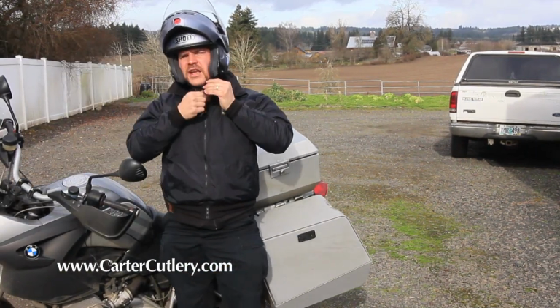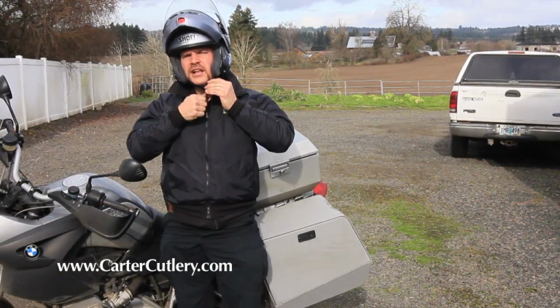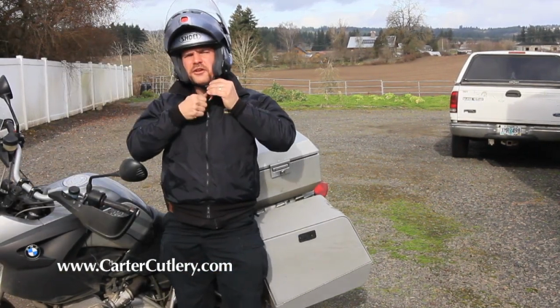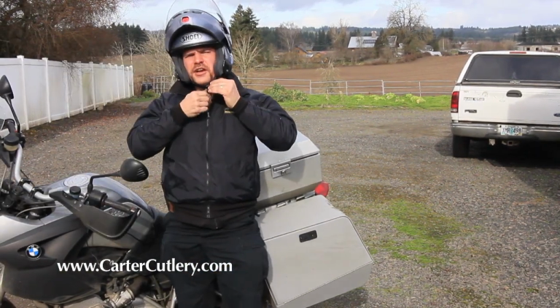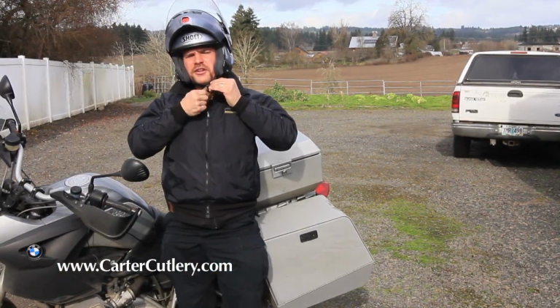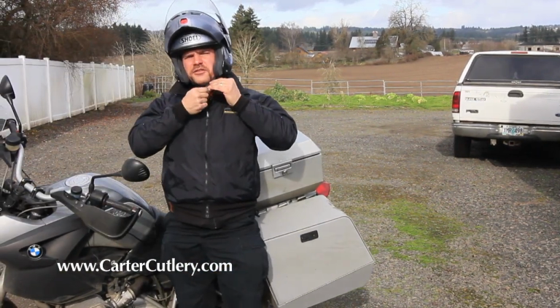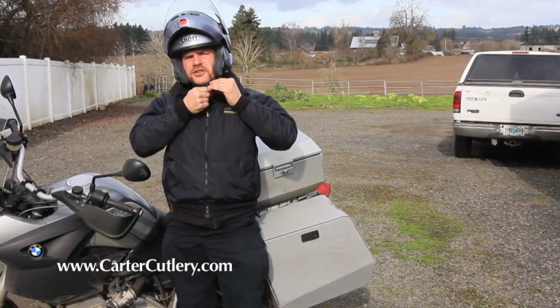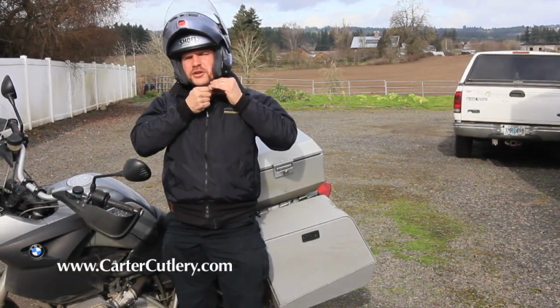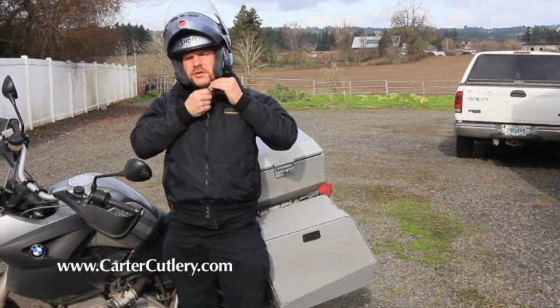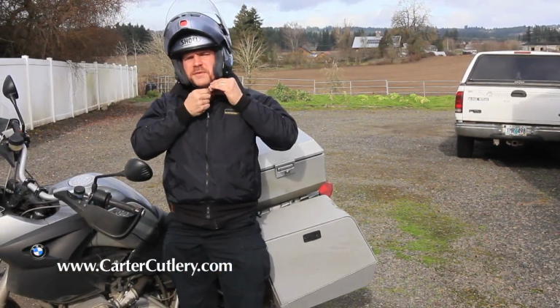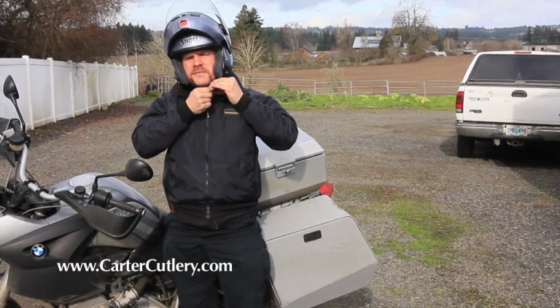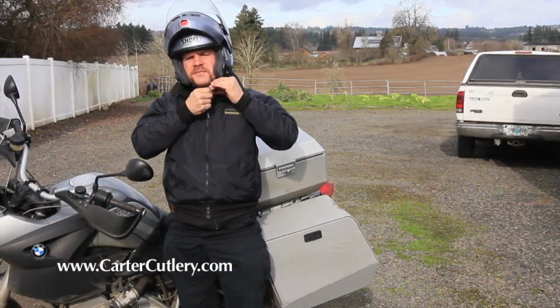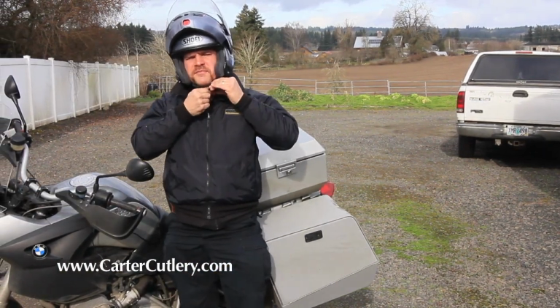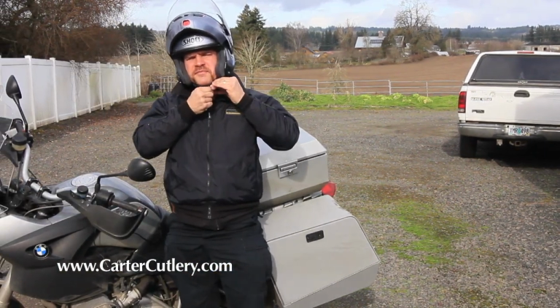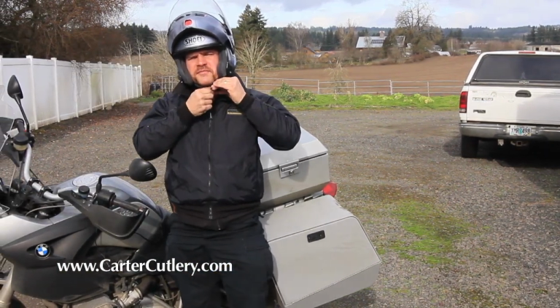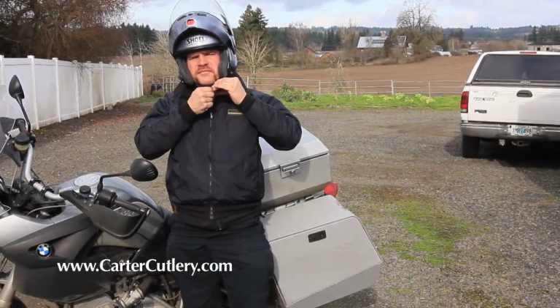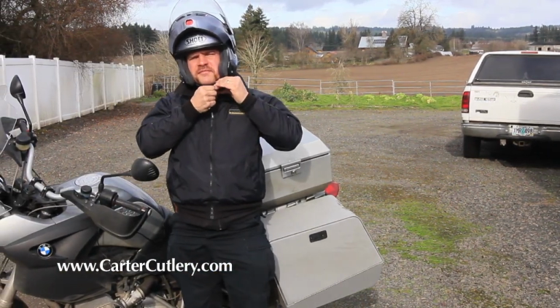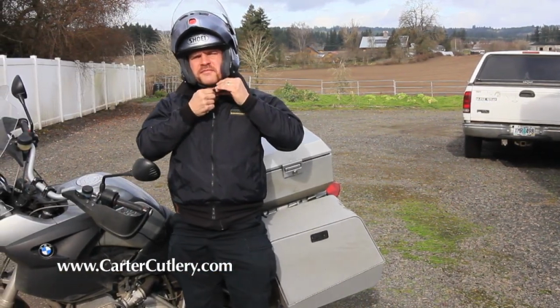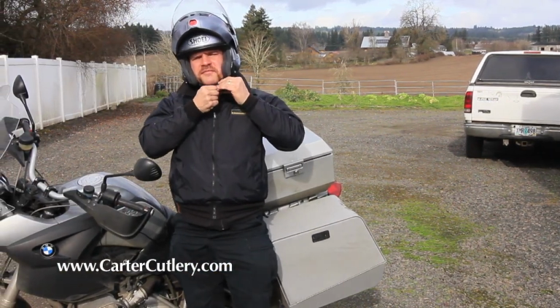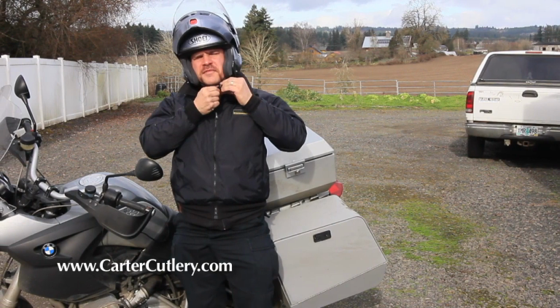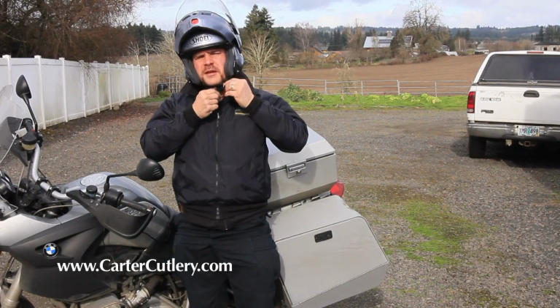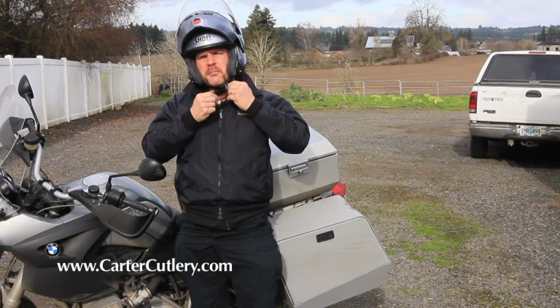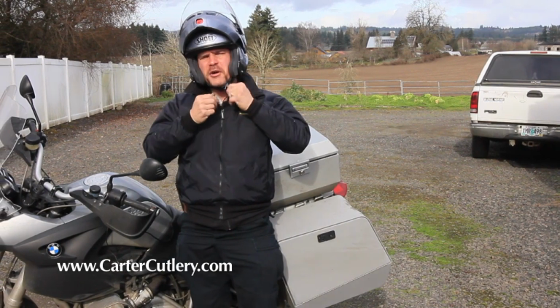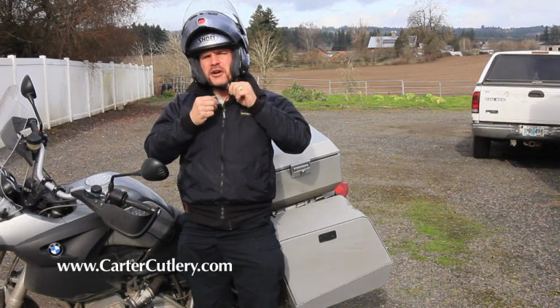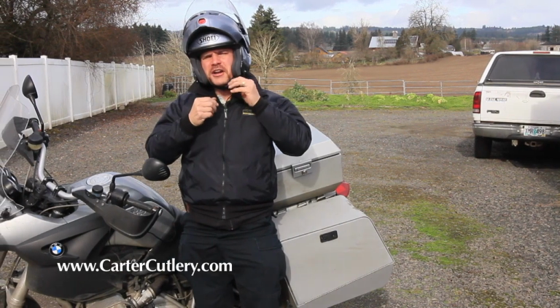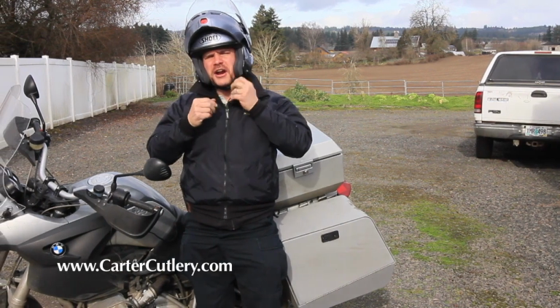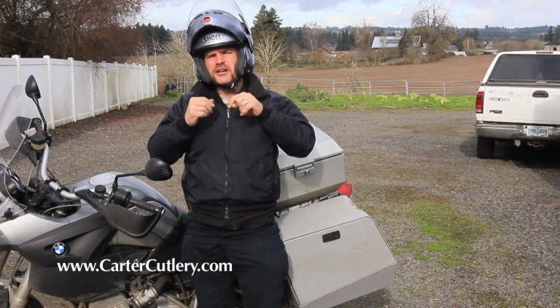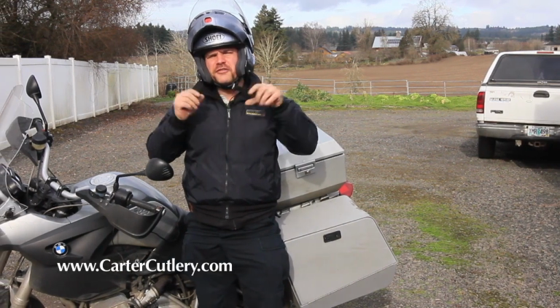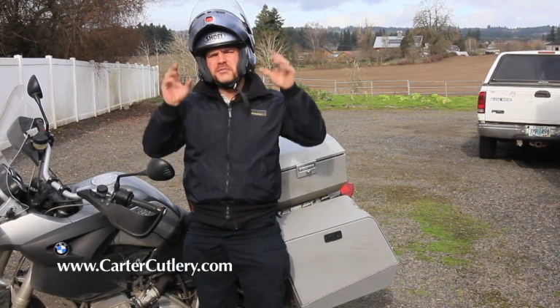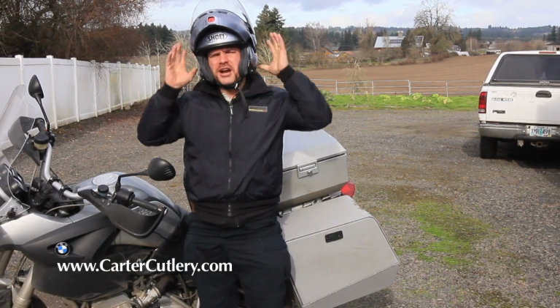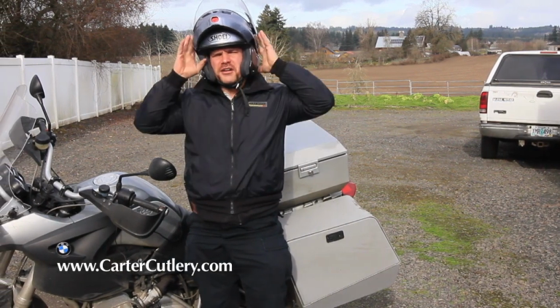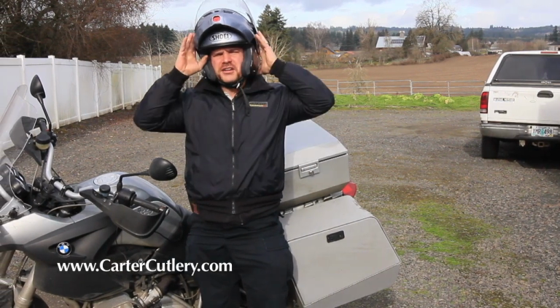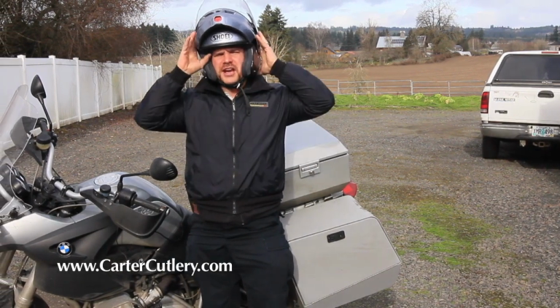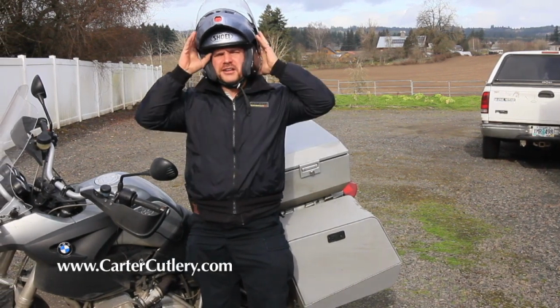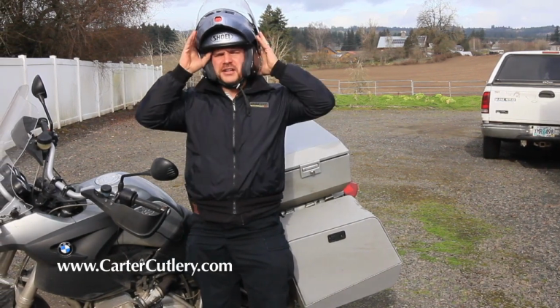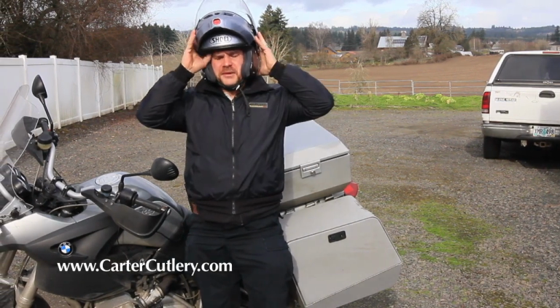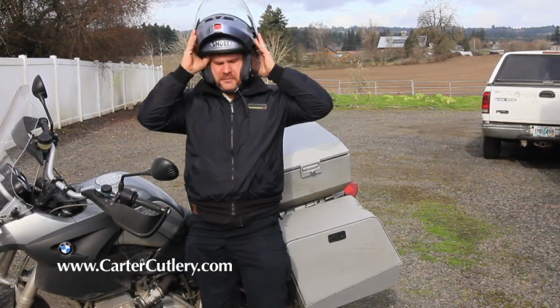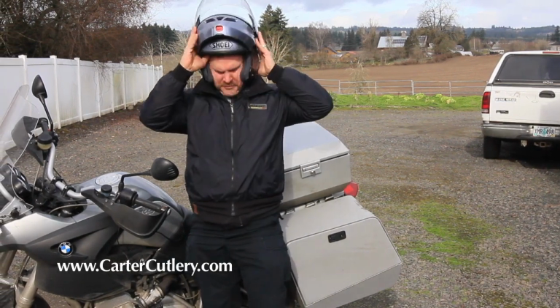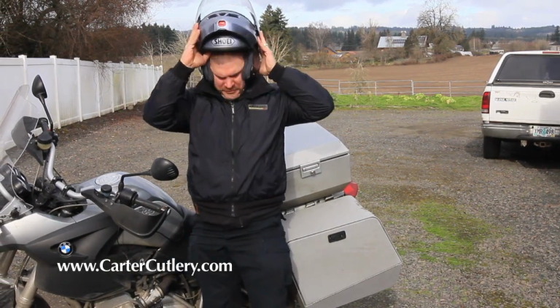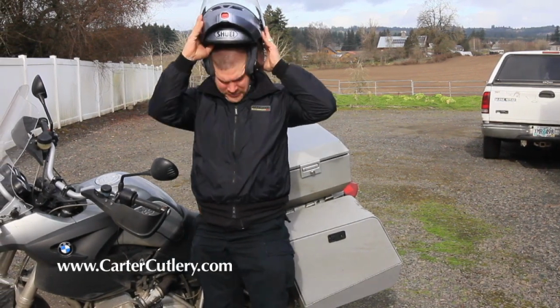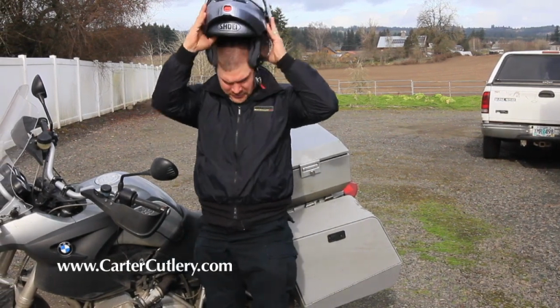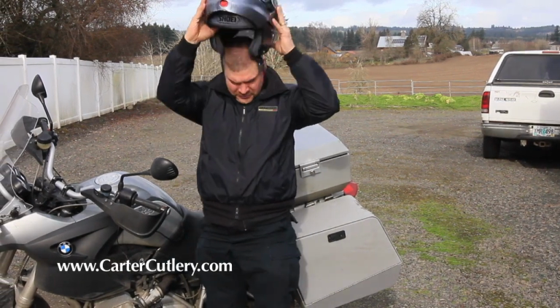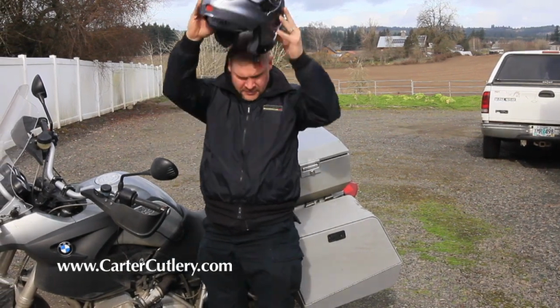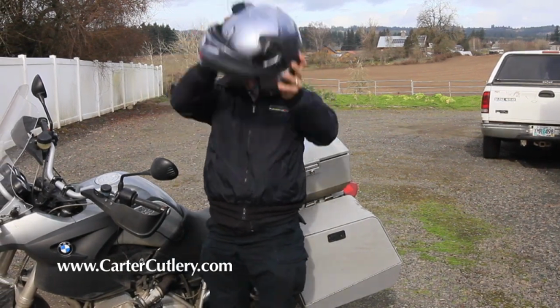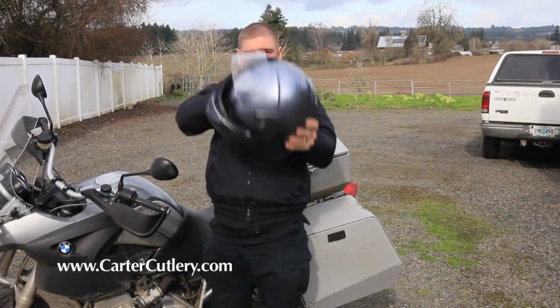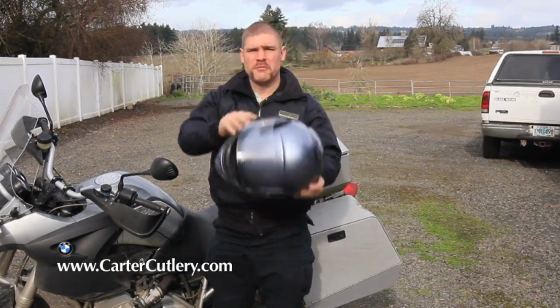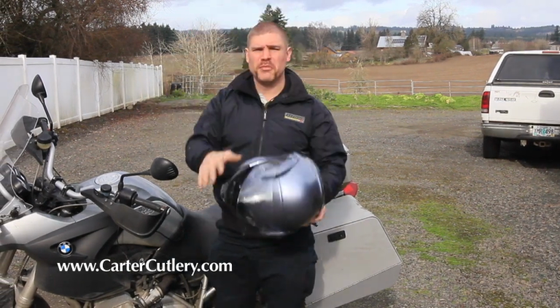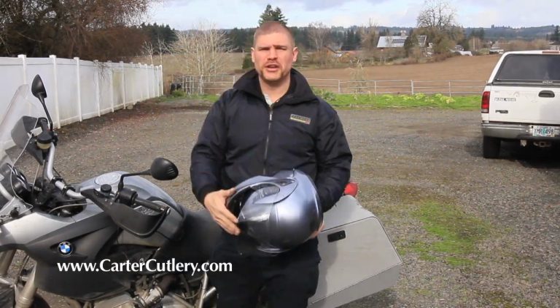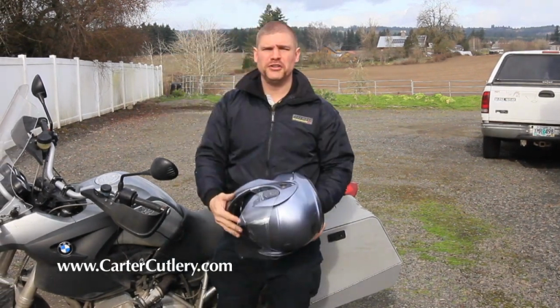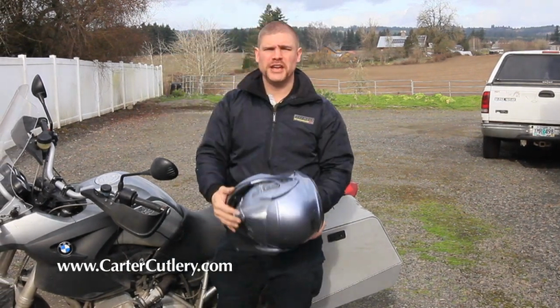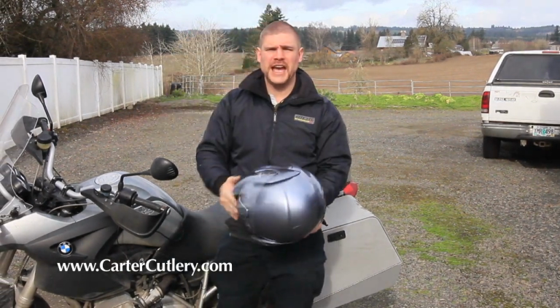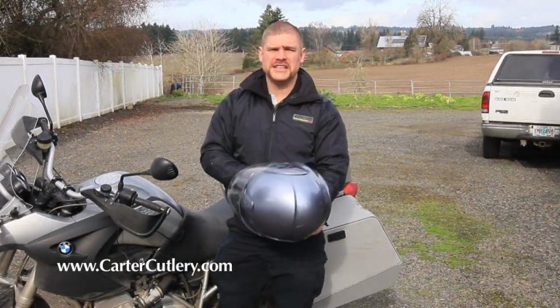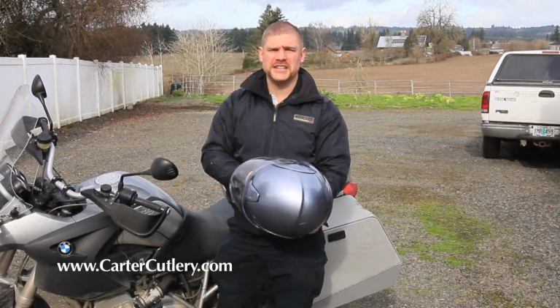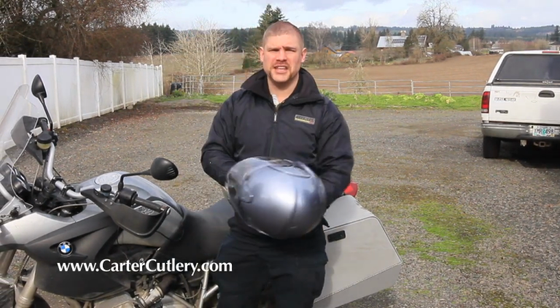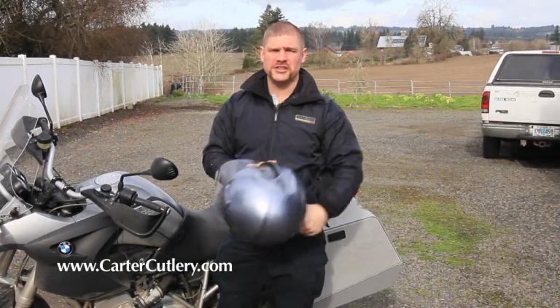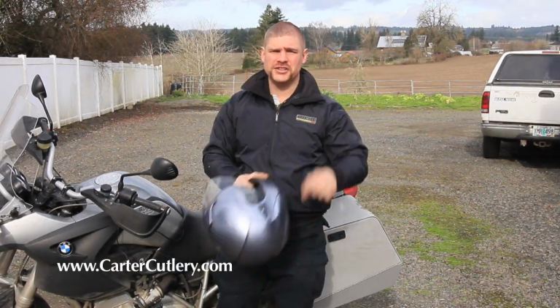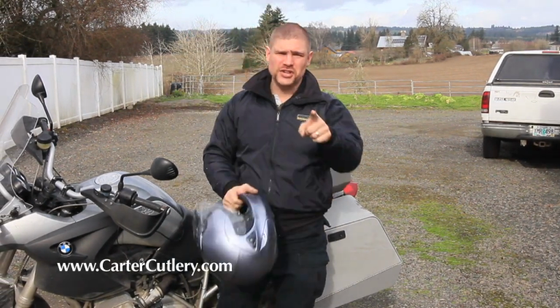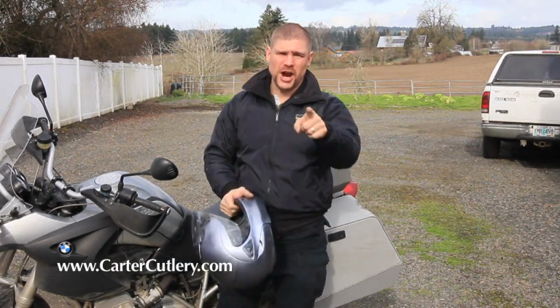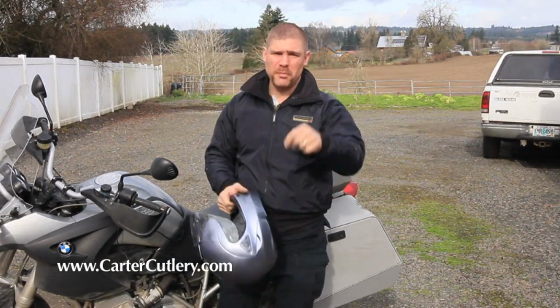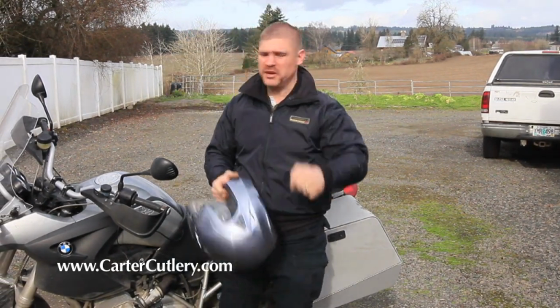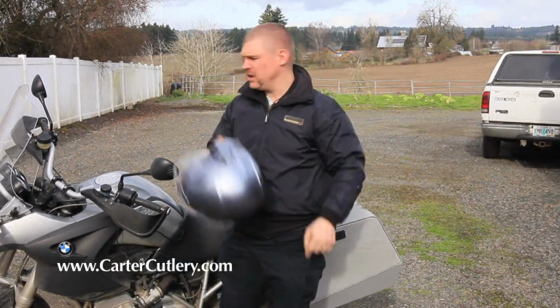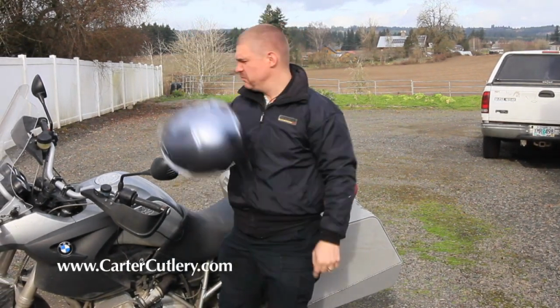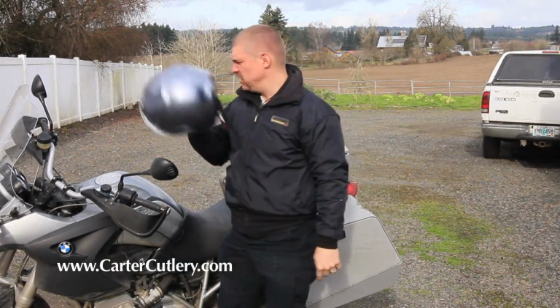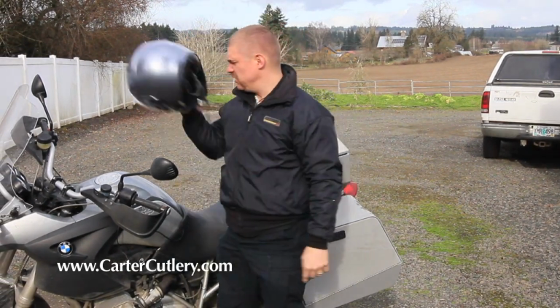Hello there YouTube, Murray Carter from Carter Cutlery, bringing you guys another sharpening update.